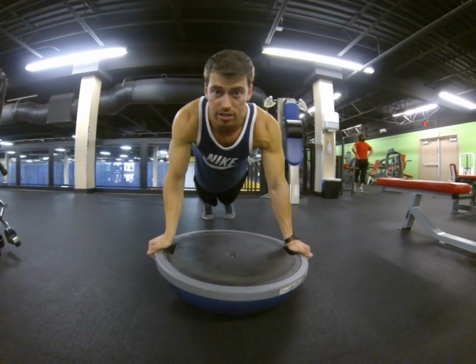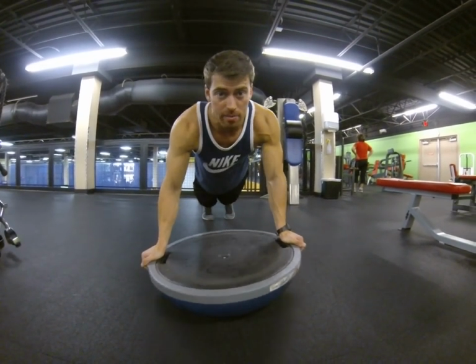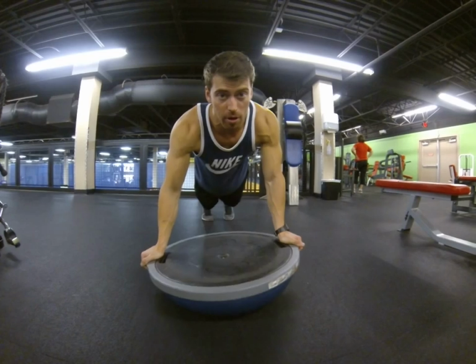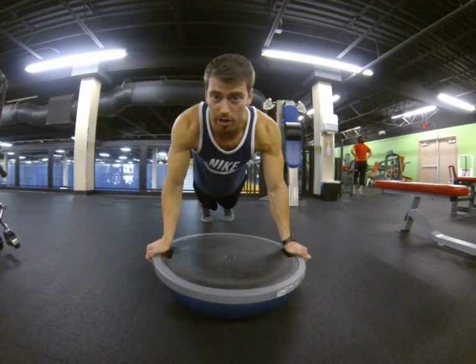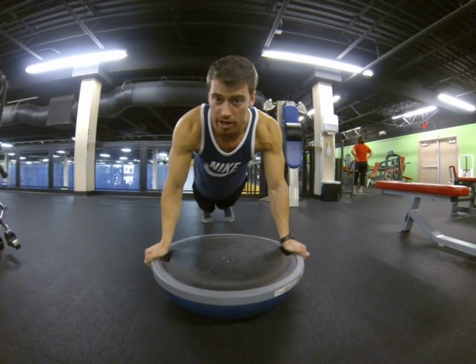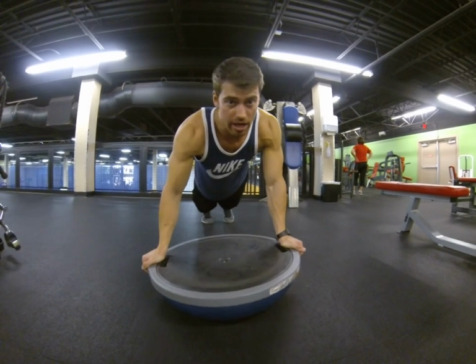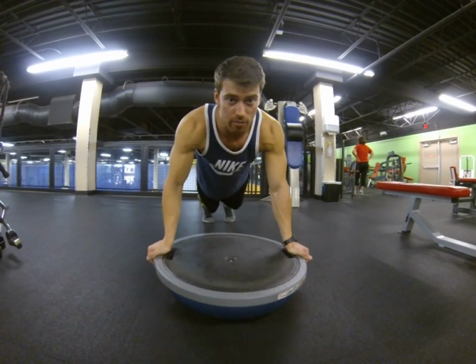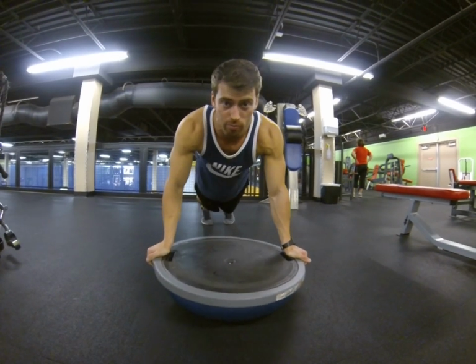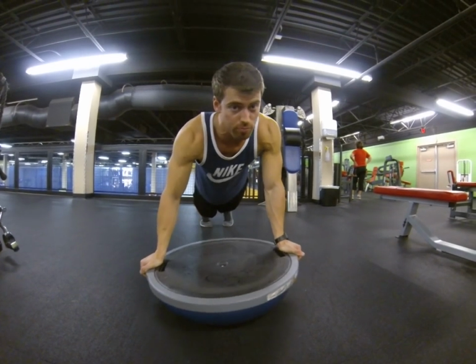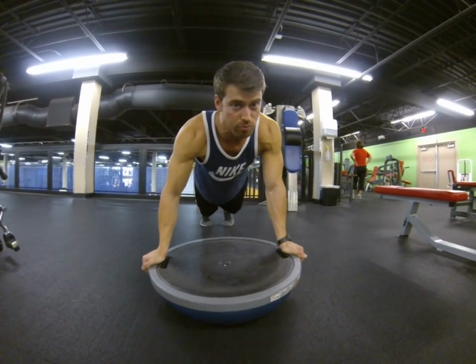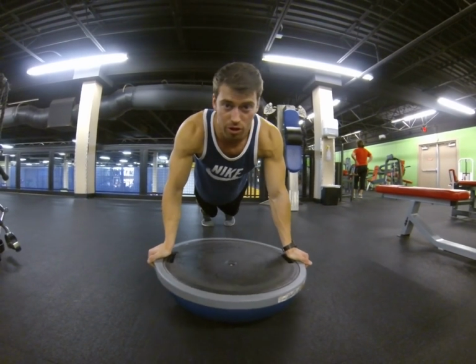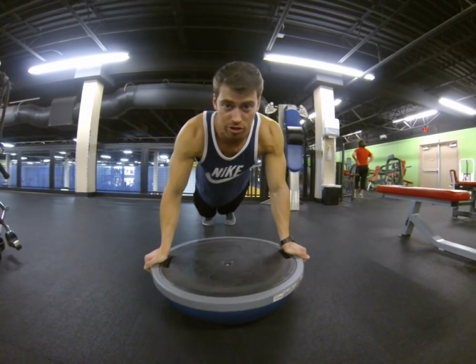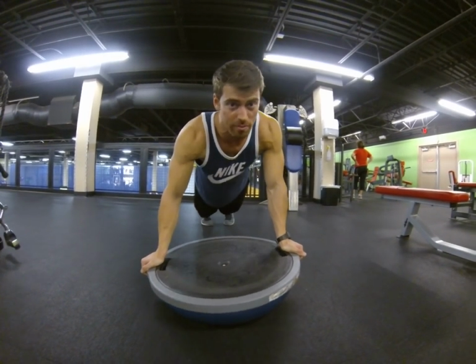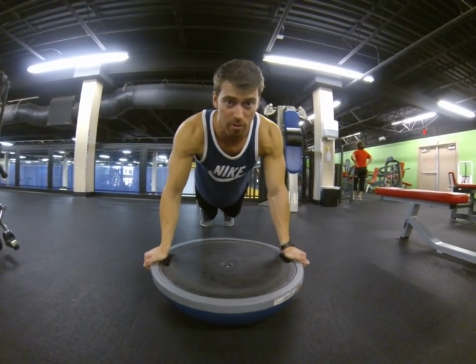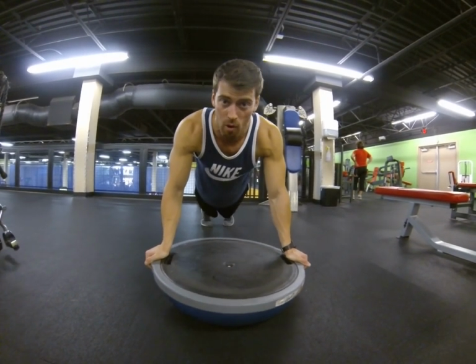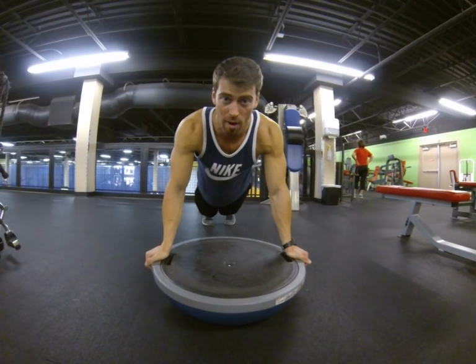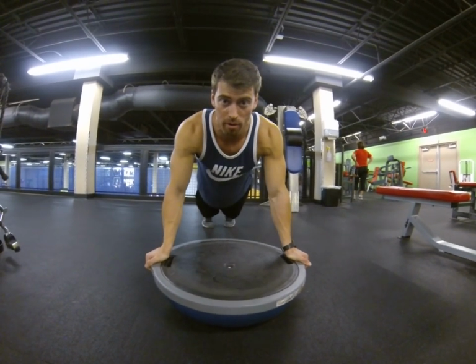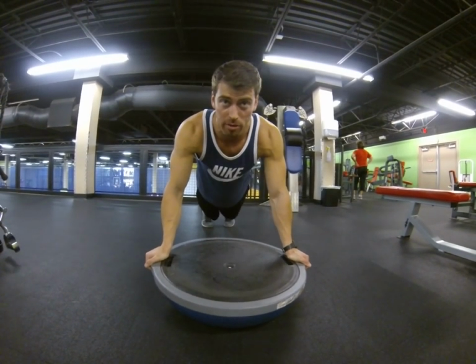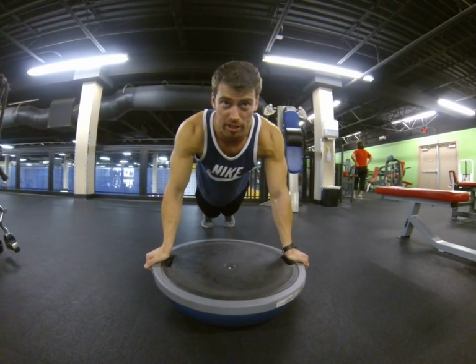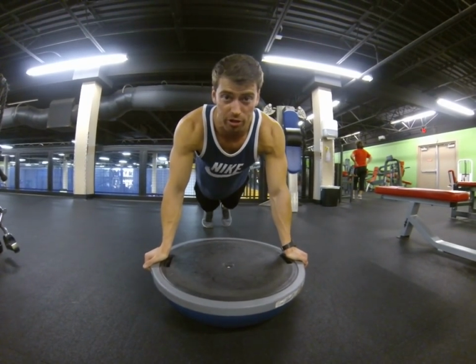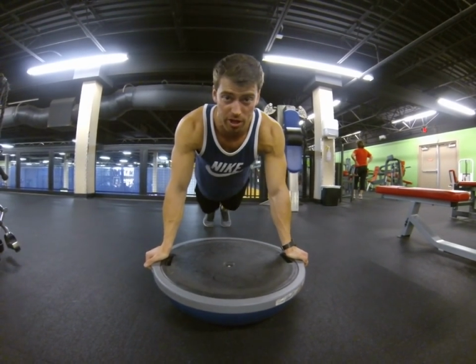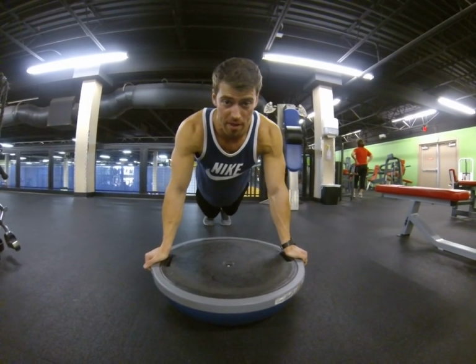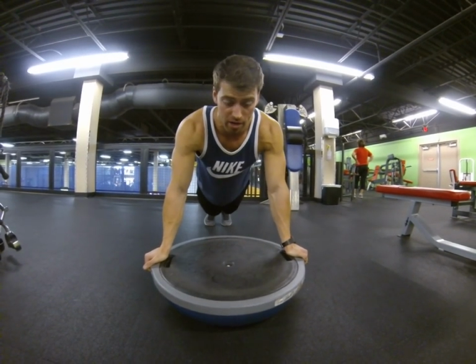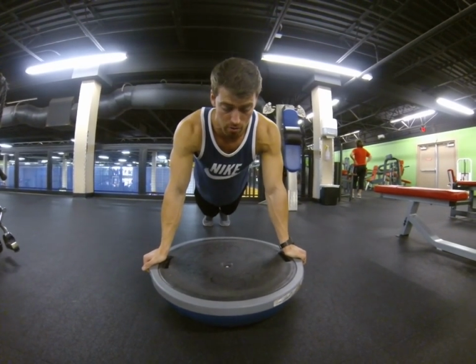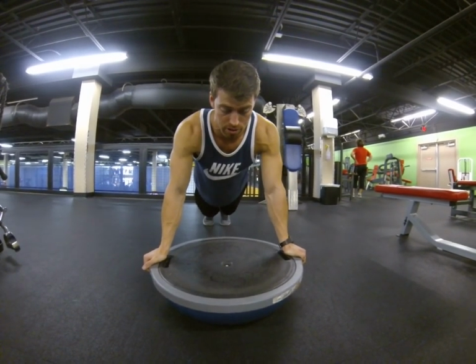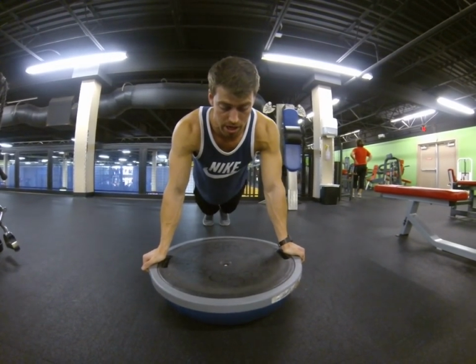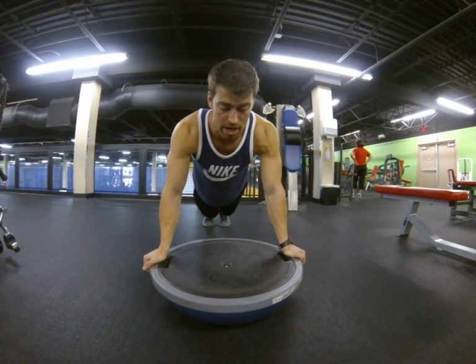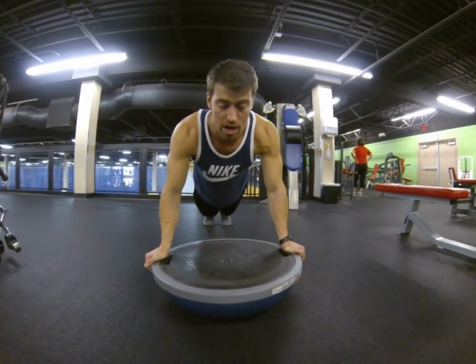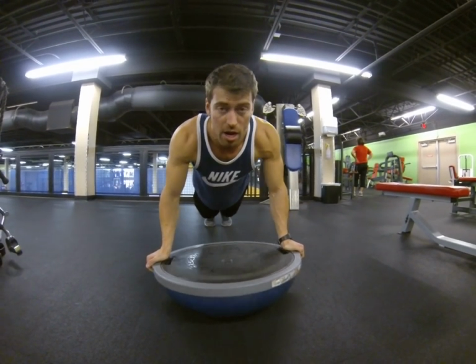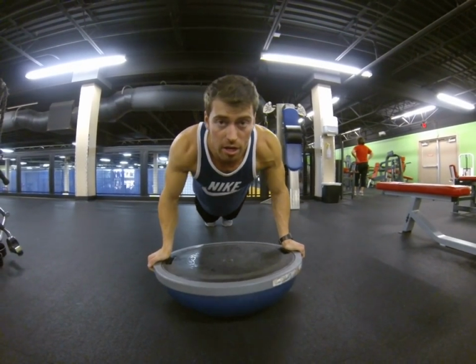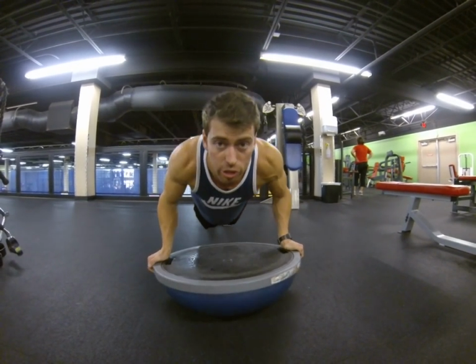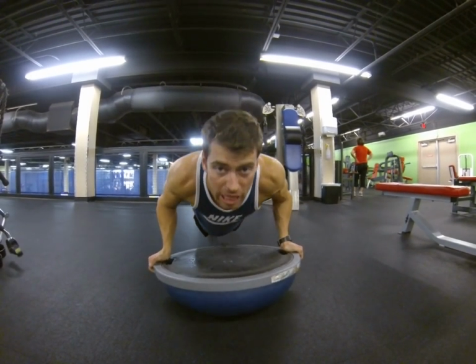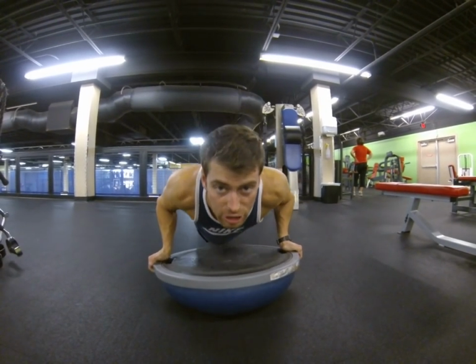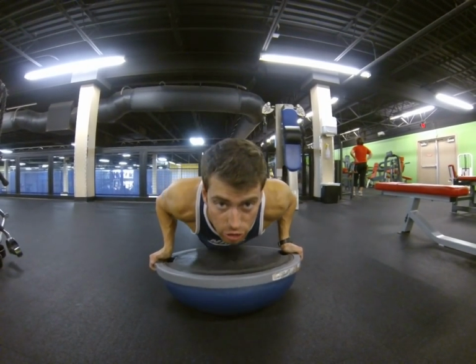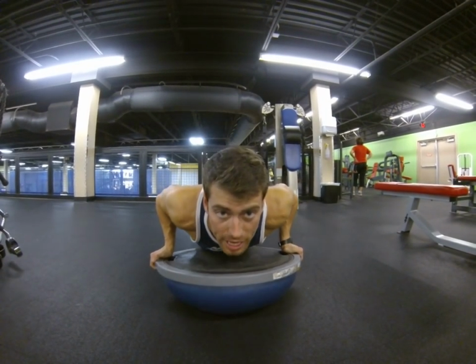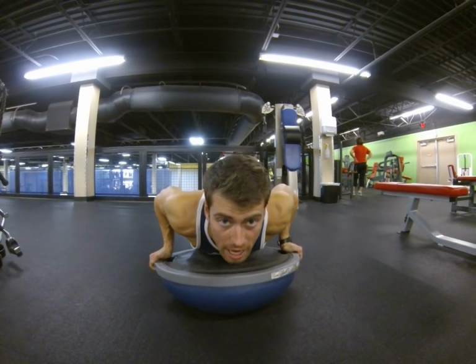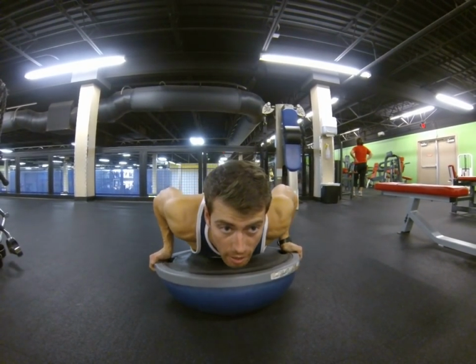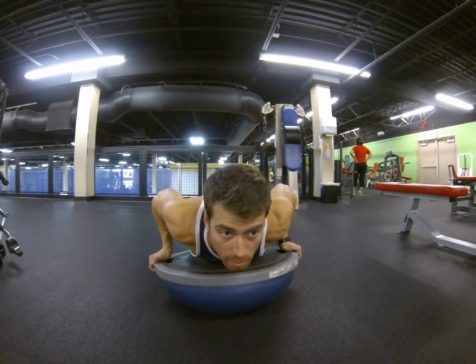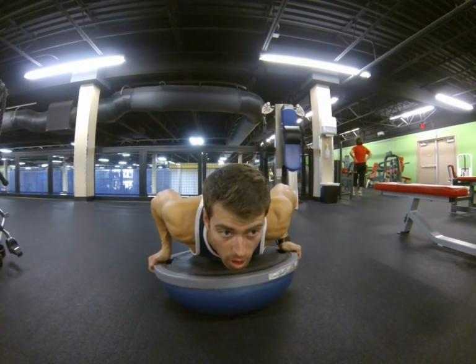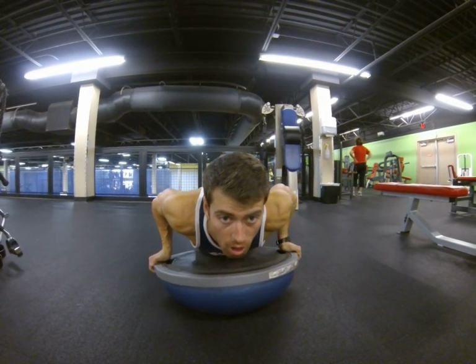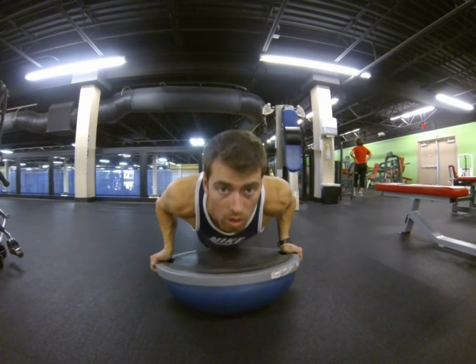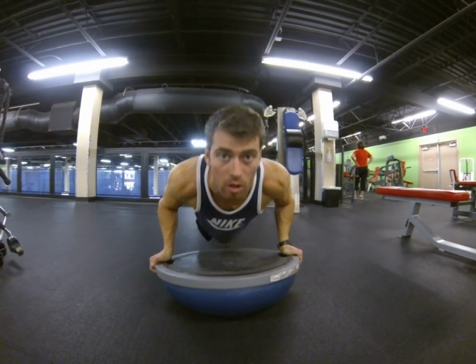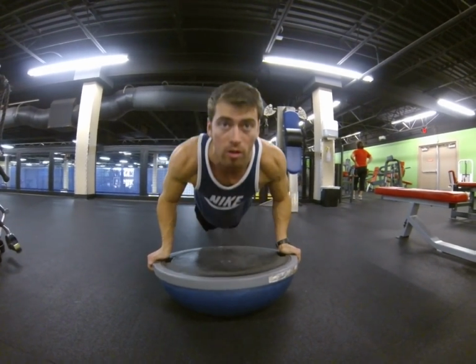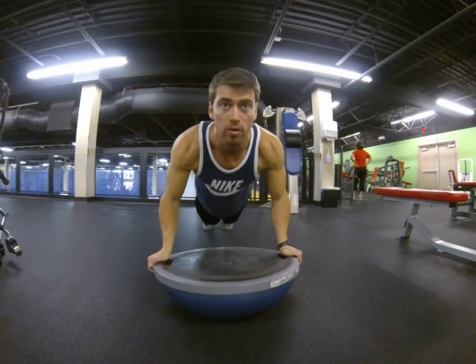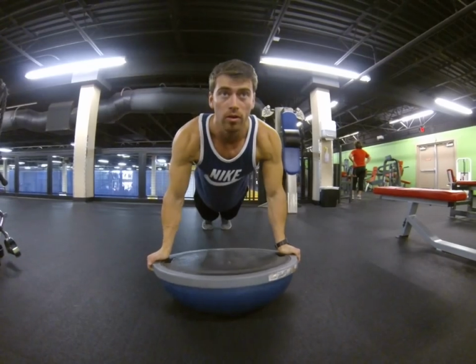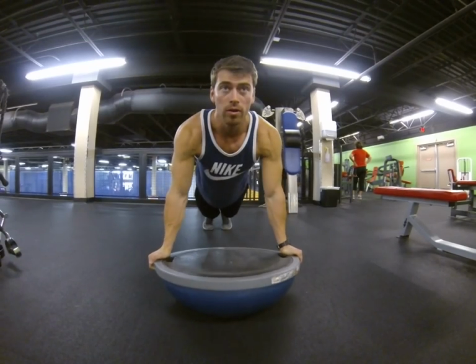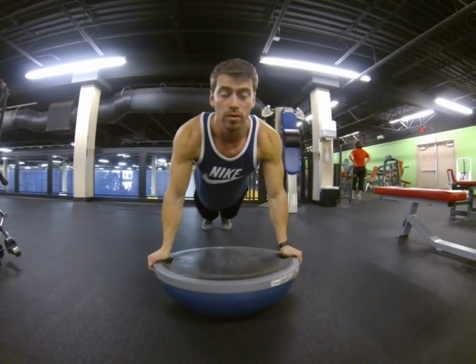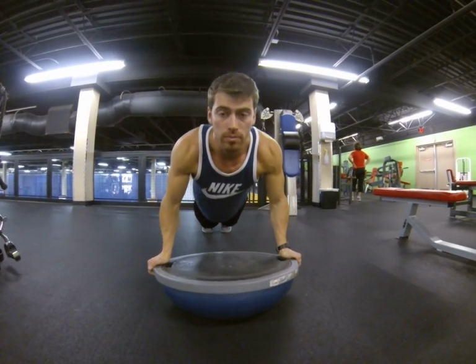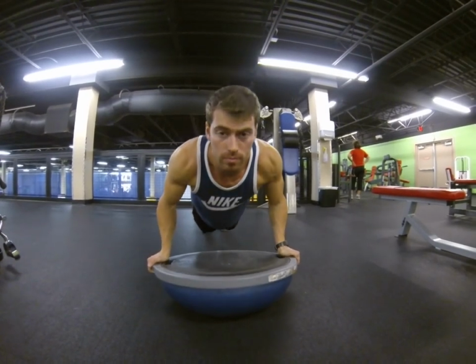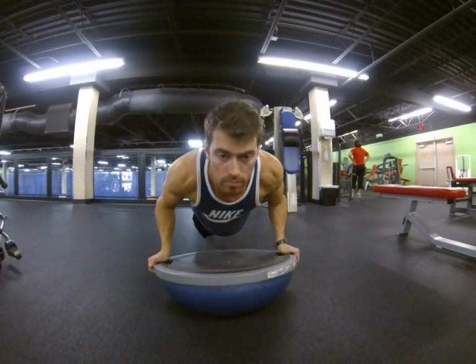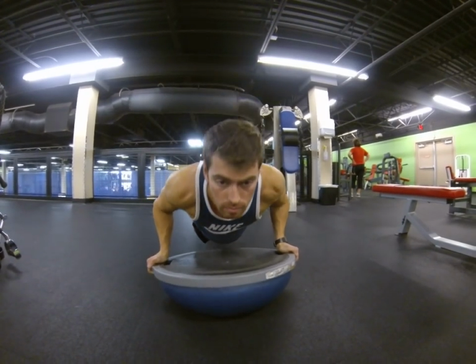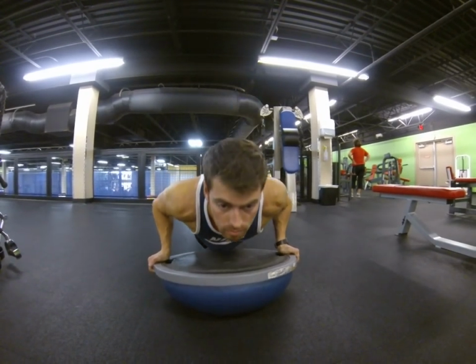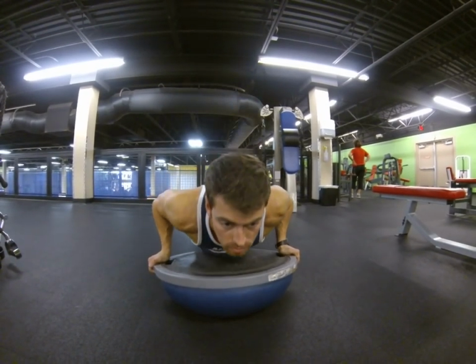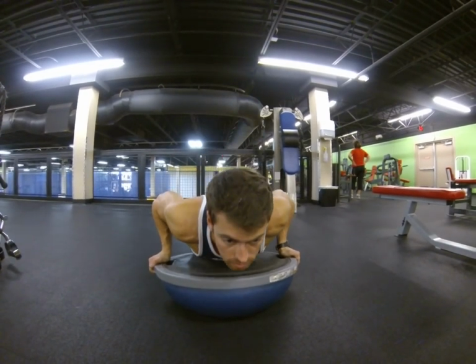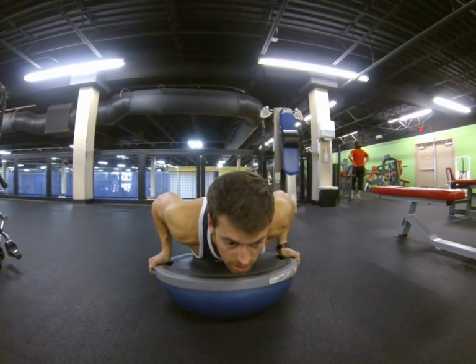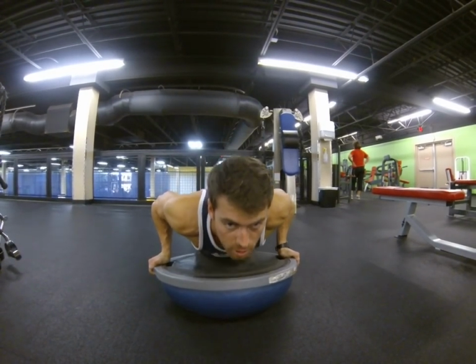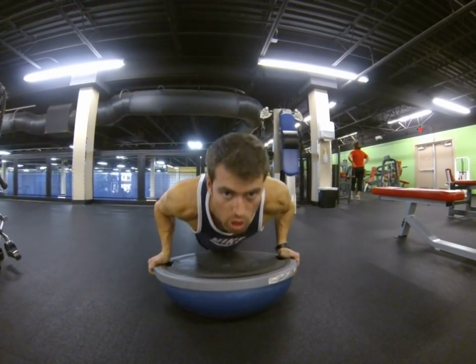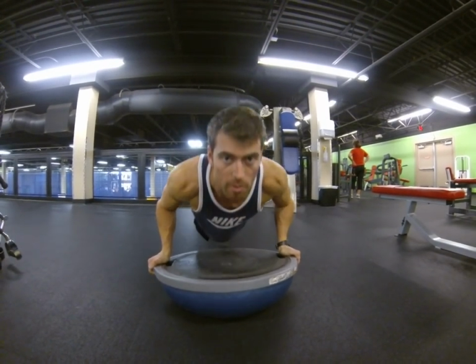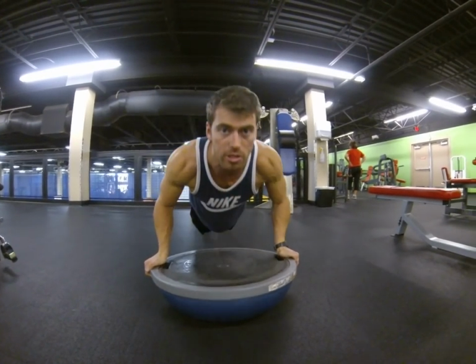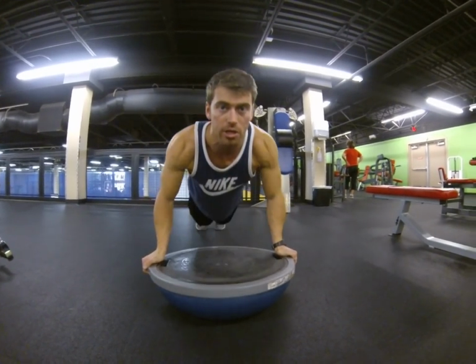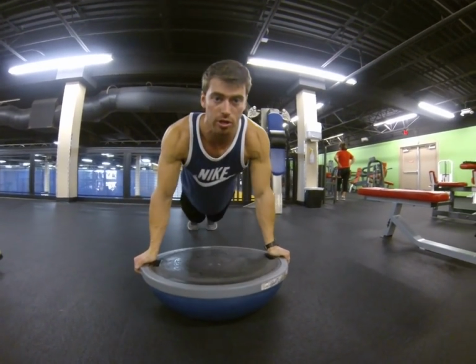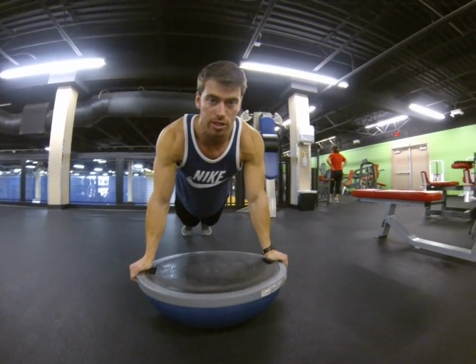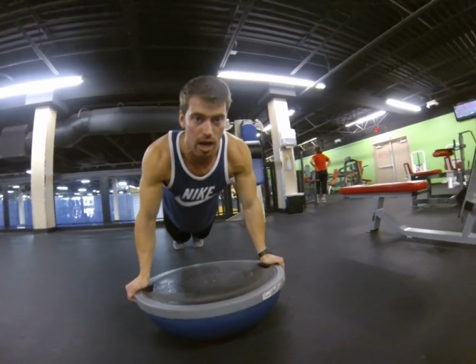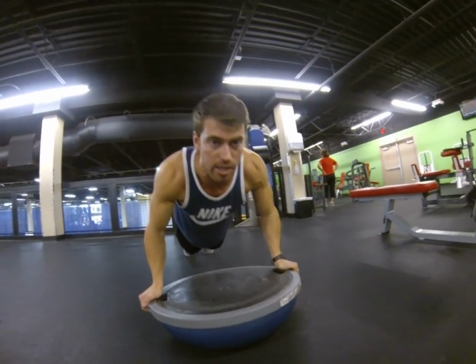Stability — it's gonna wobble. Make sure you keep that core tight, chest straight down to the ball, keeping your elbows into your sides.